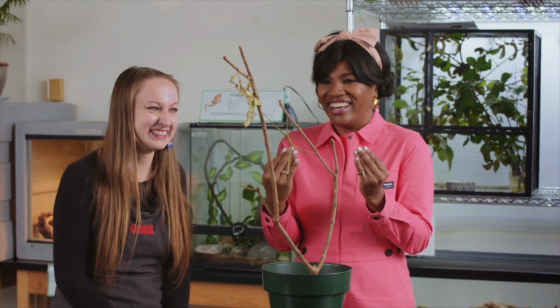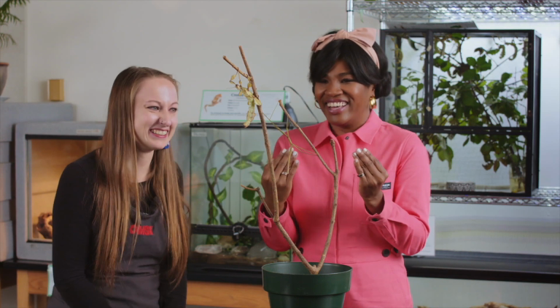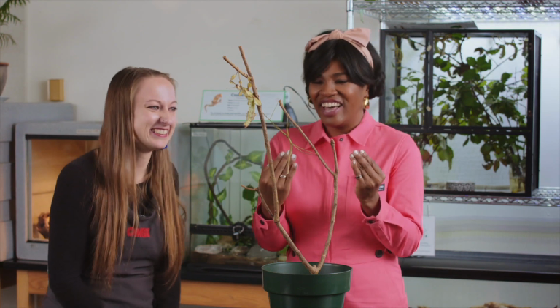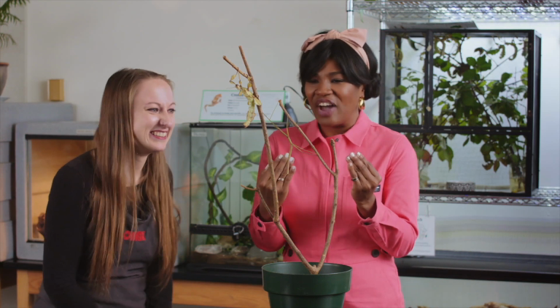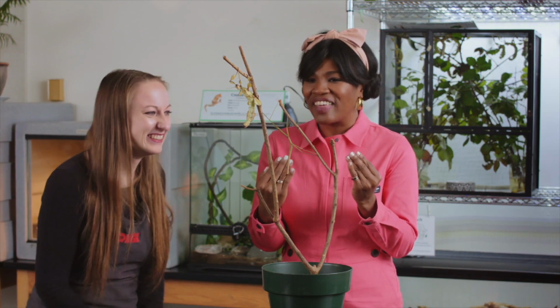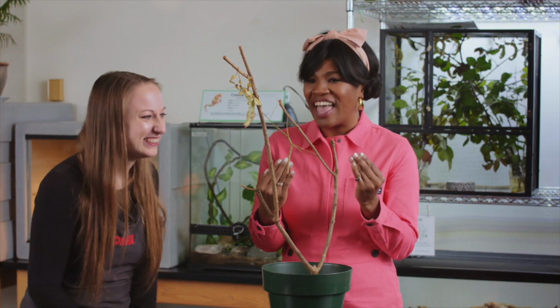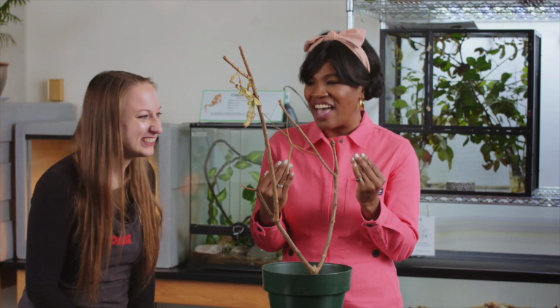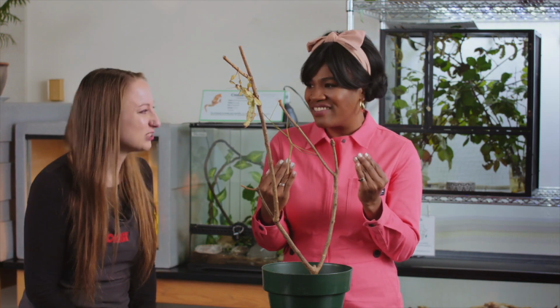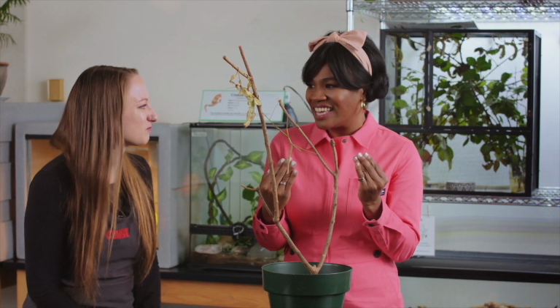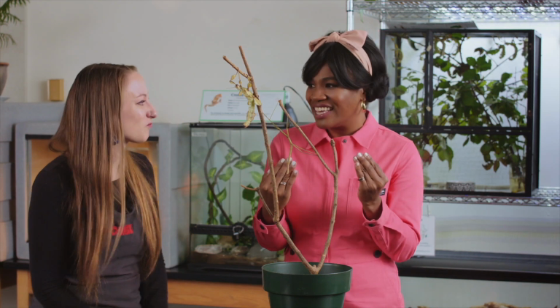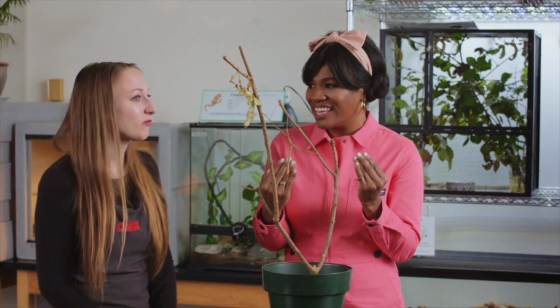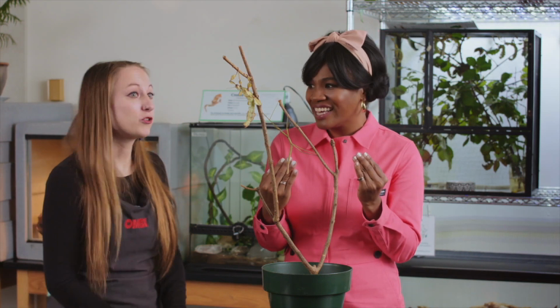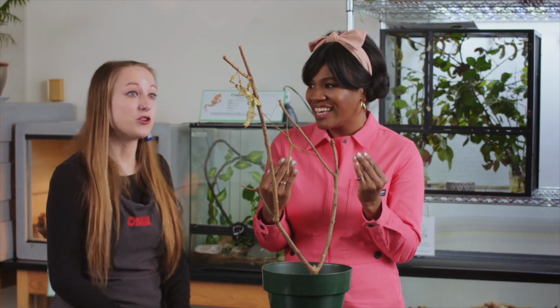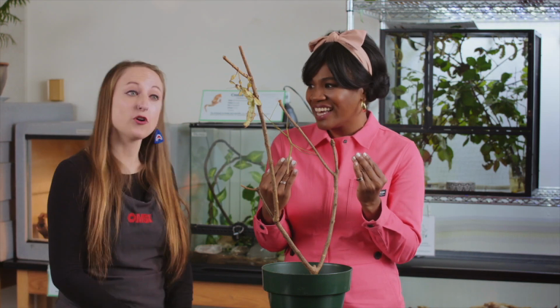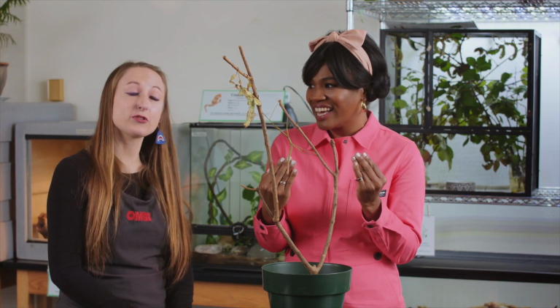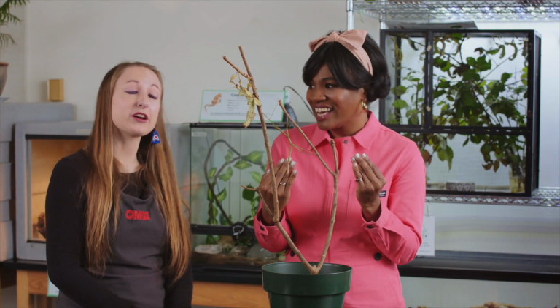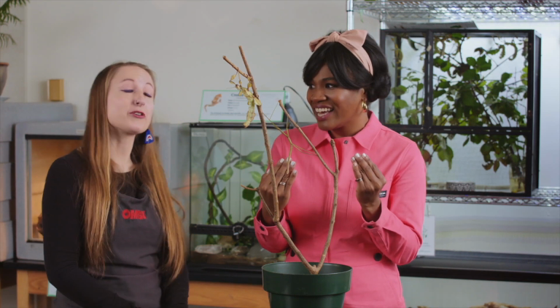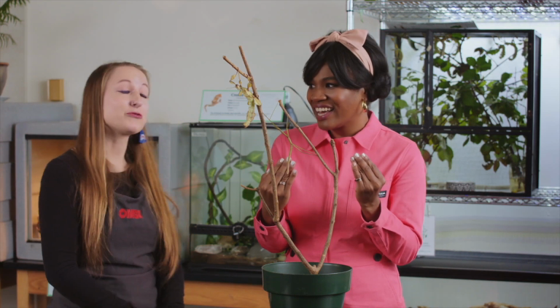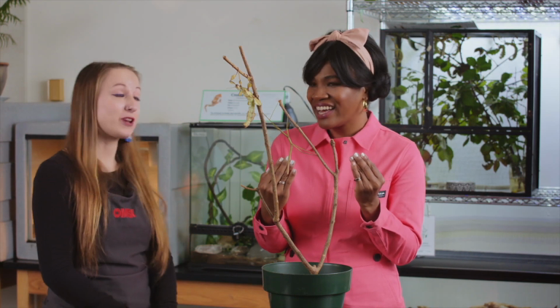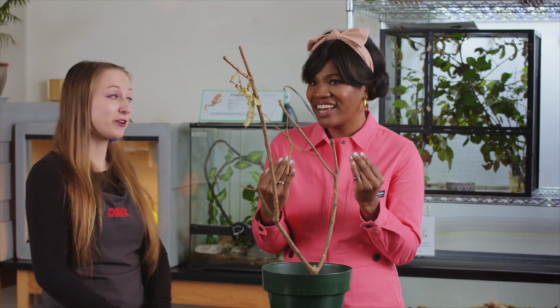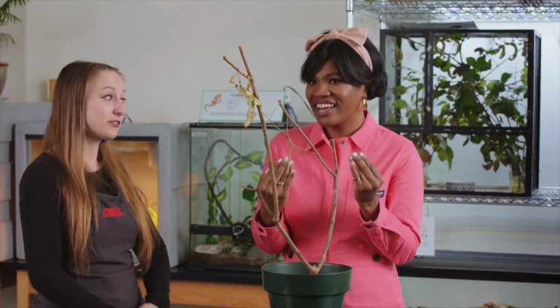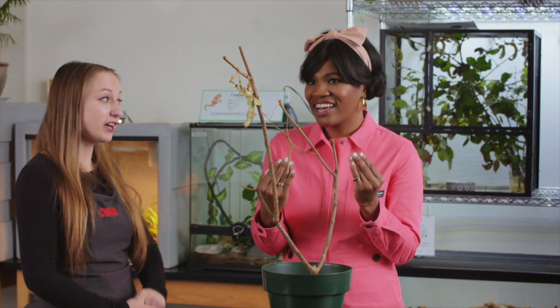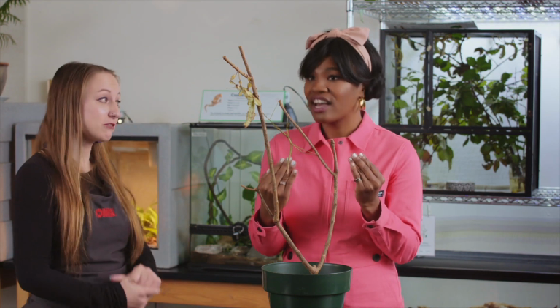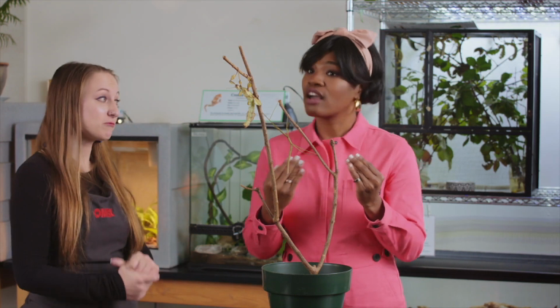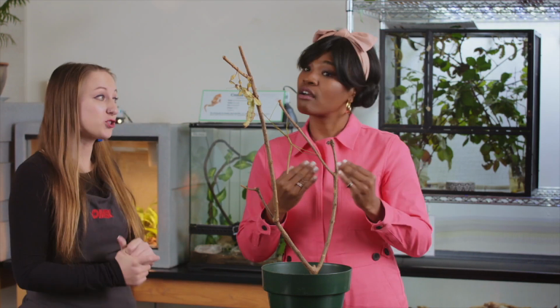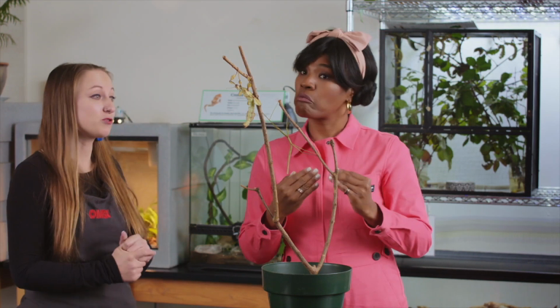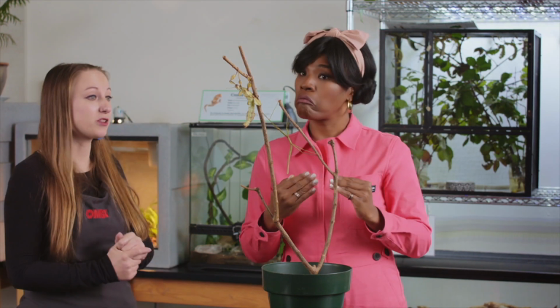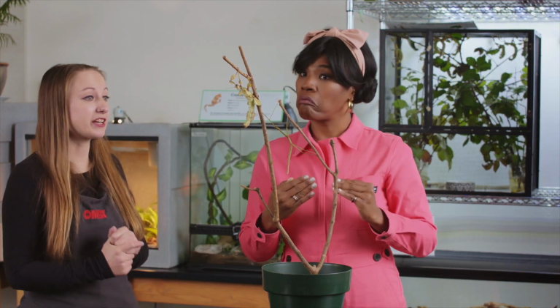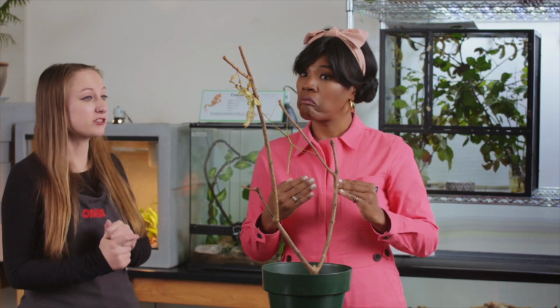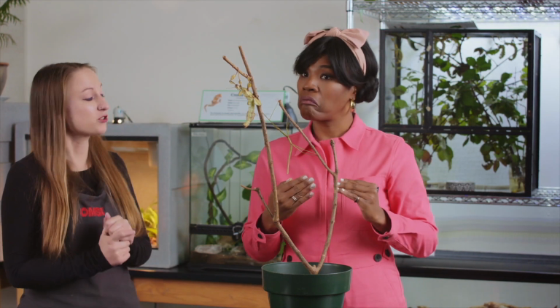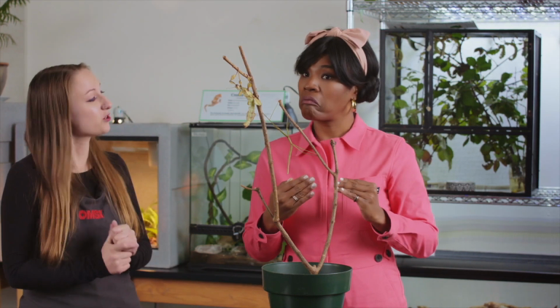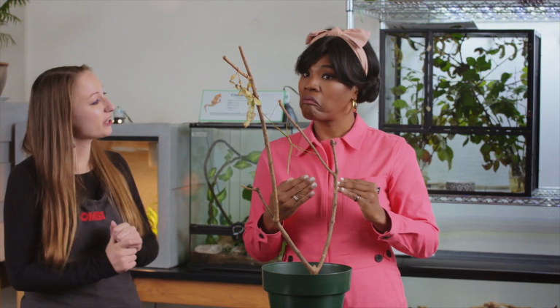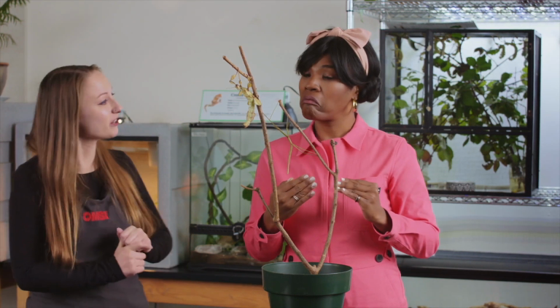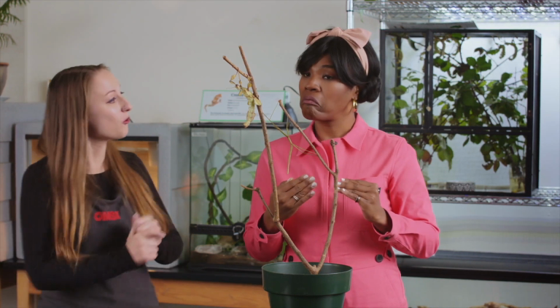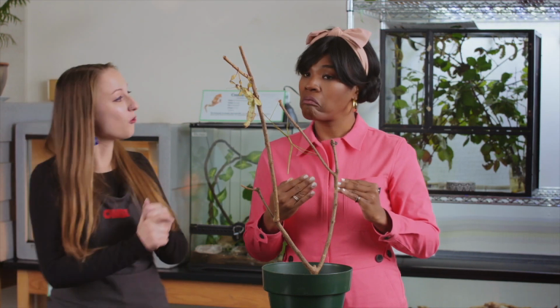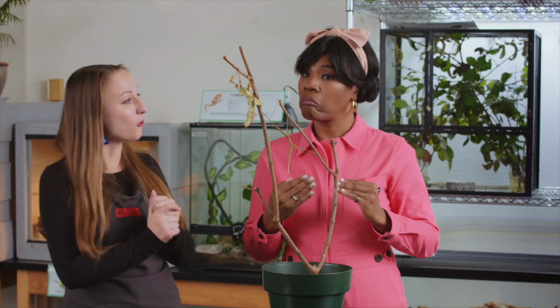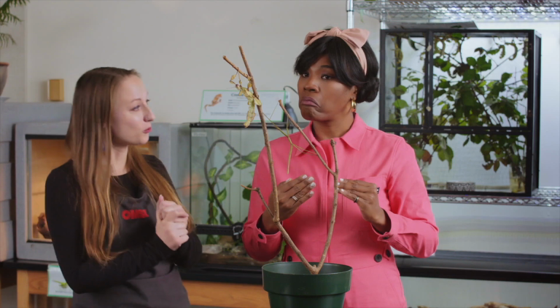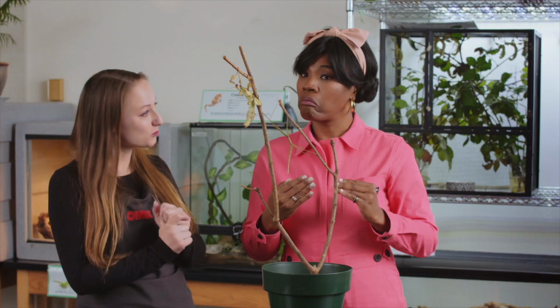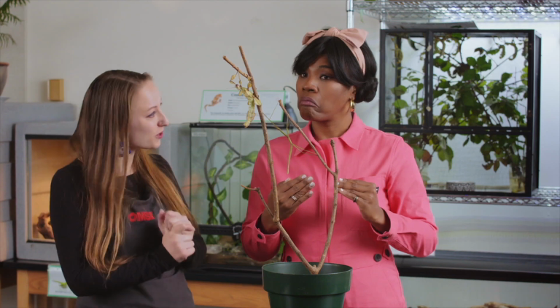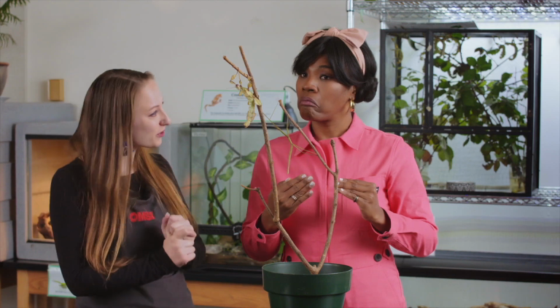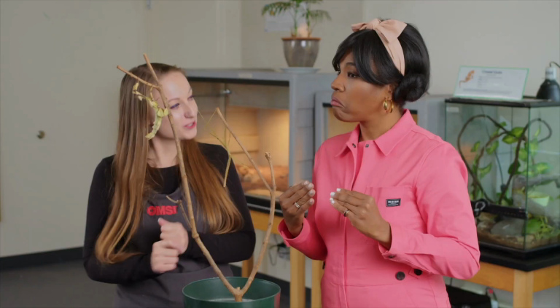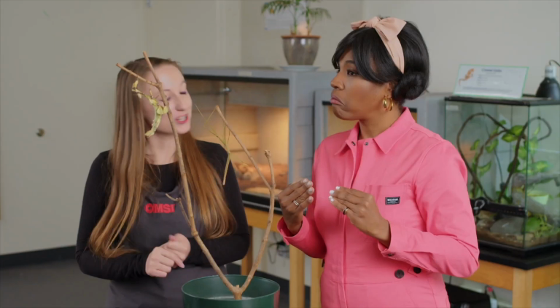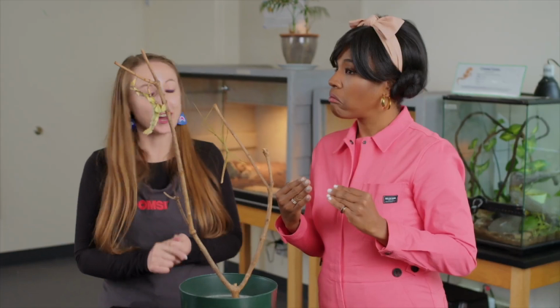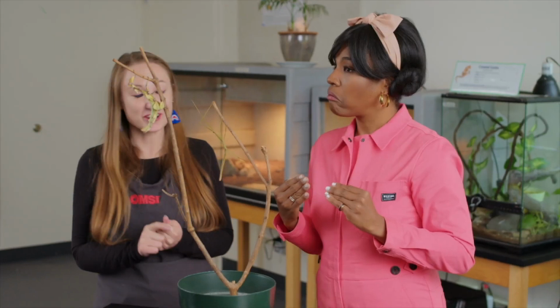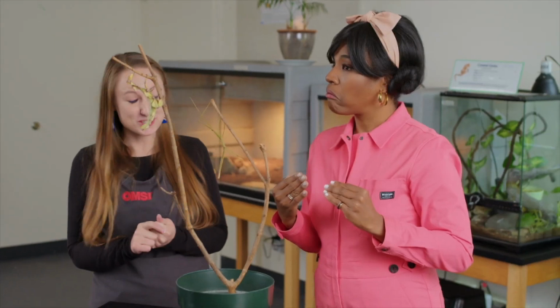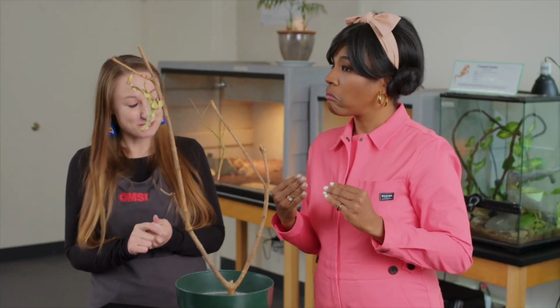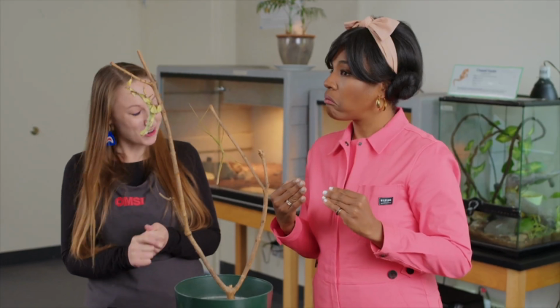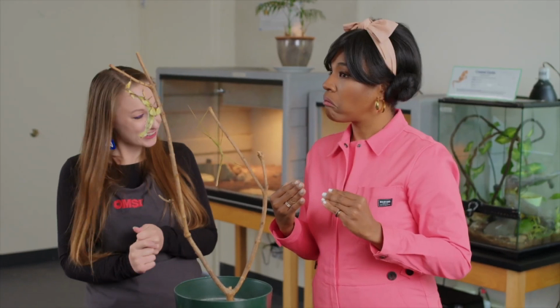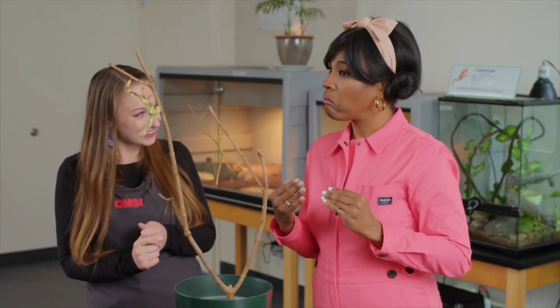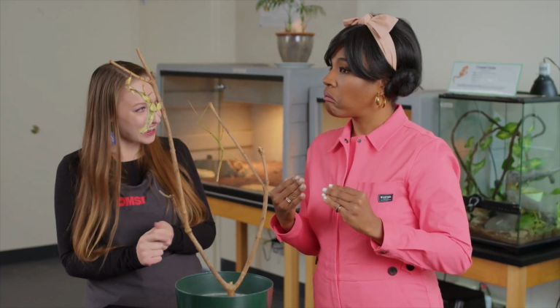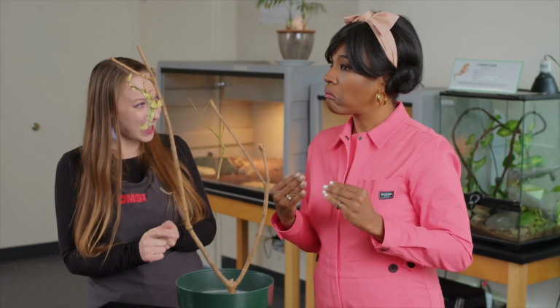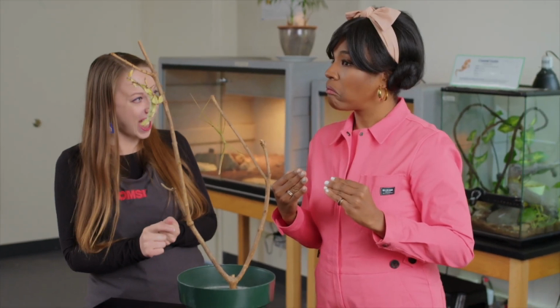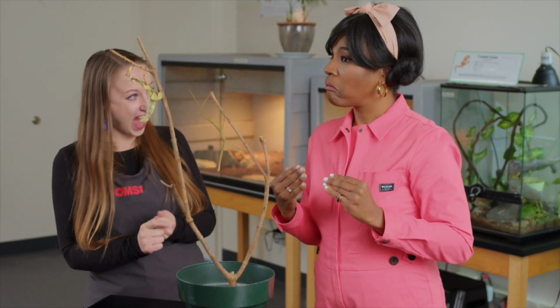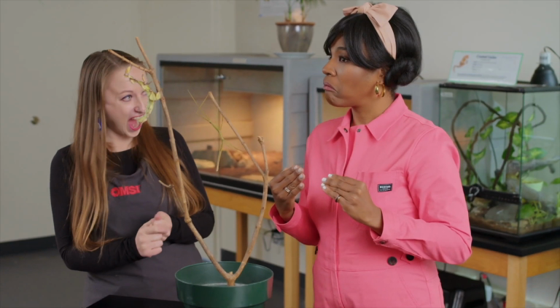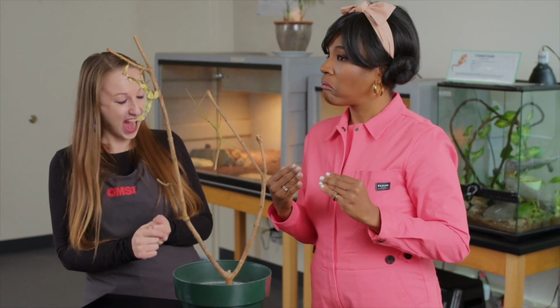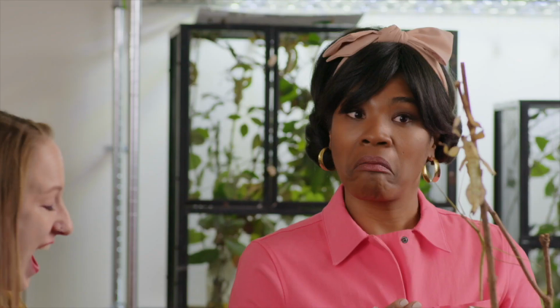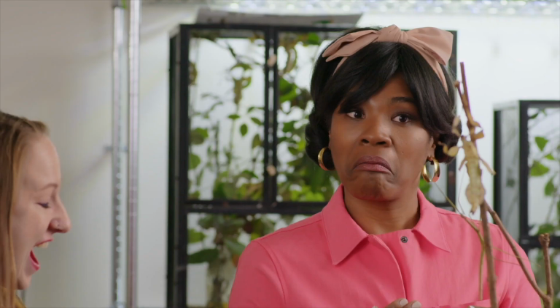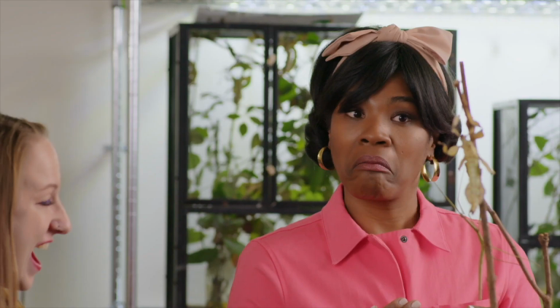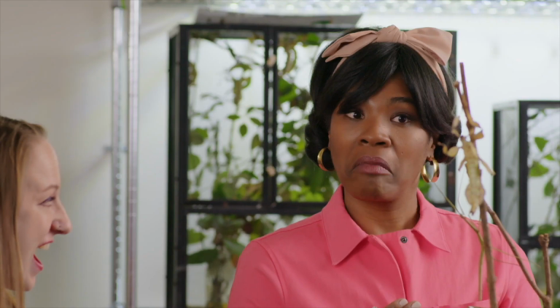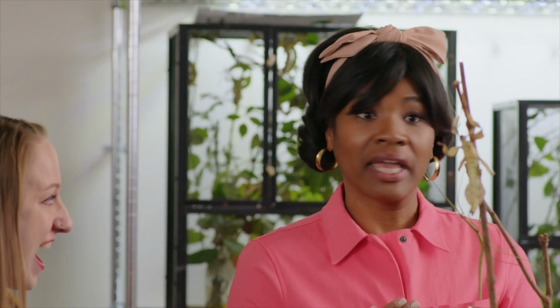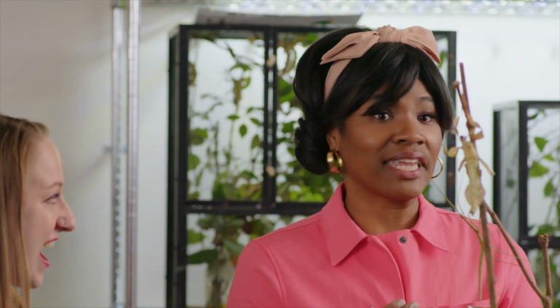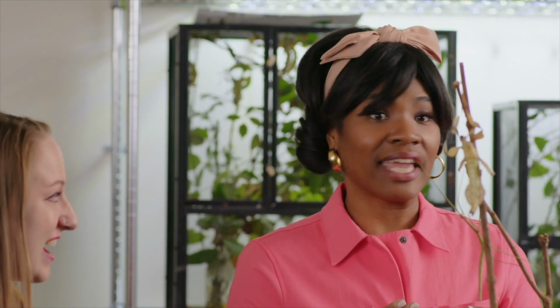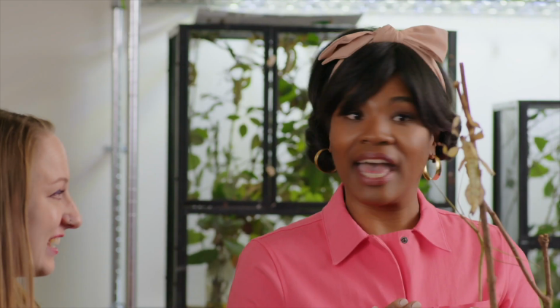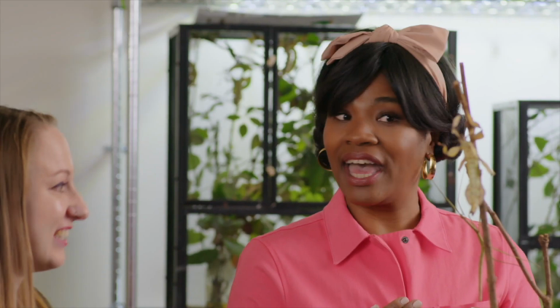Are they heavy? No, they are very light. Would you like to try to hold one or touch one? Yes! Let's do it.